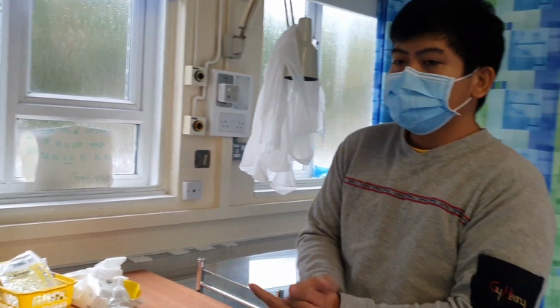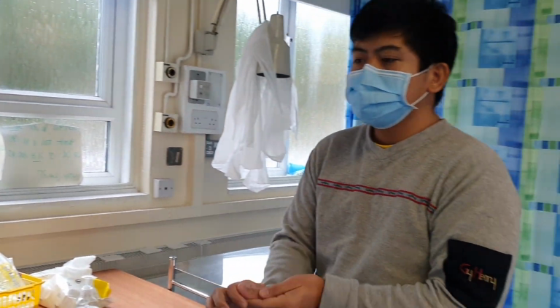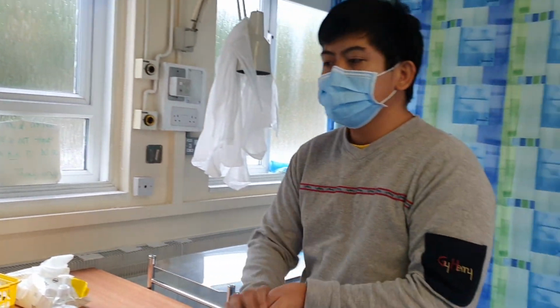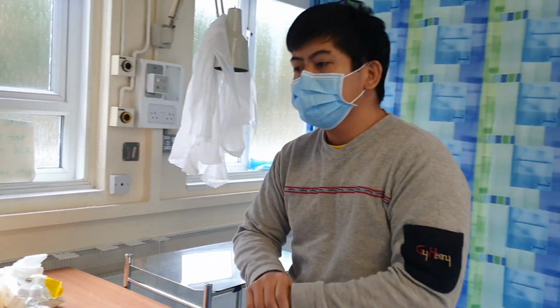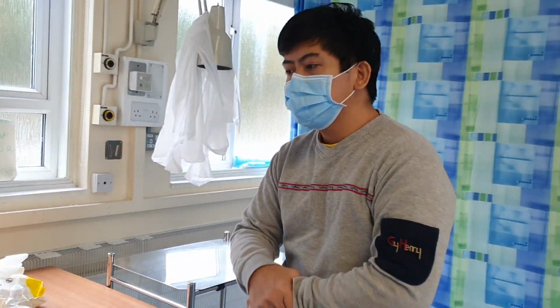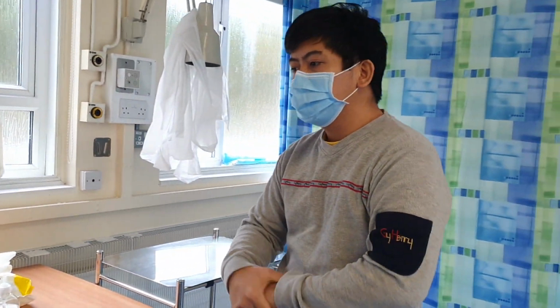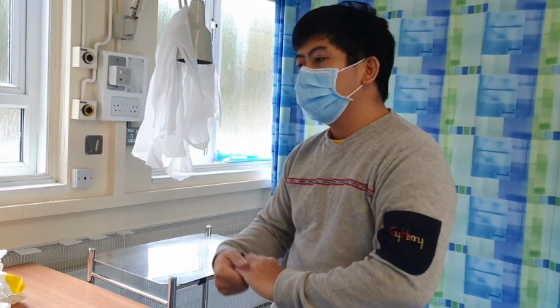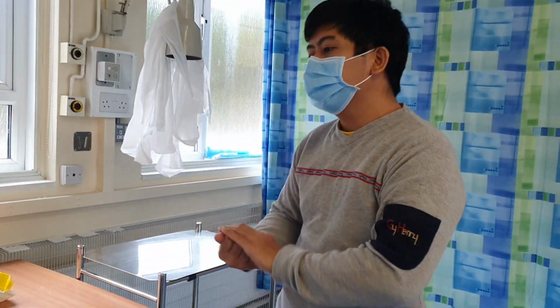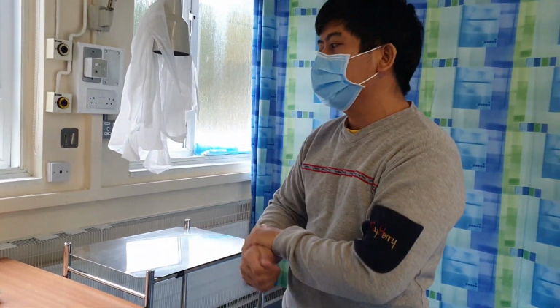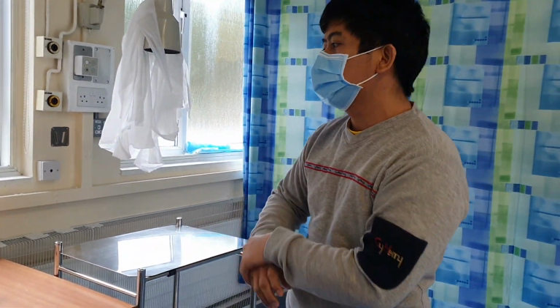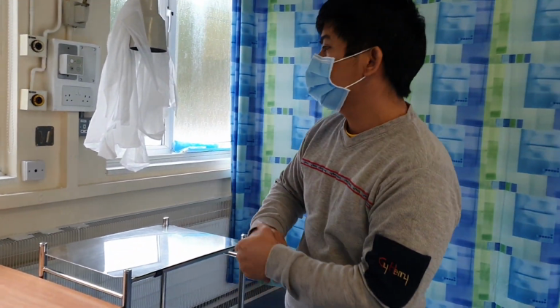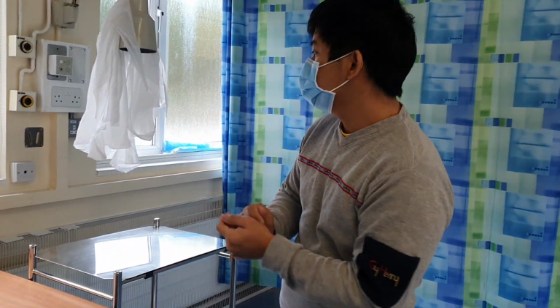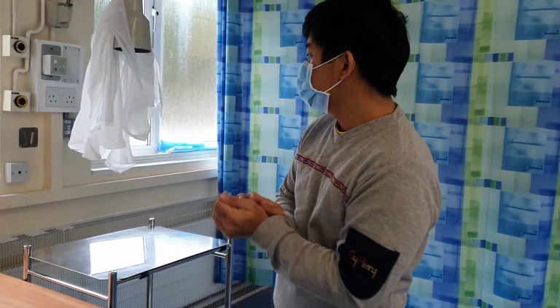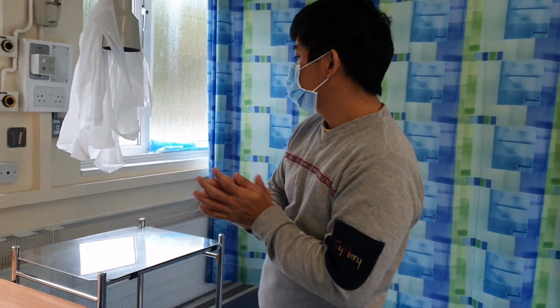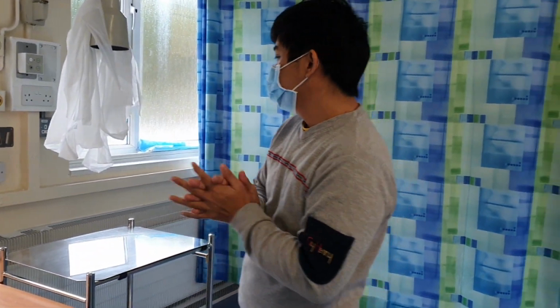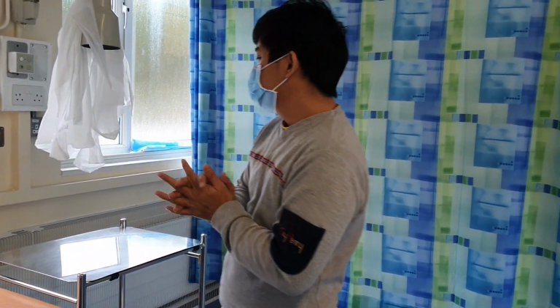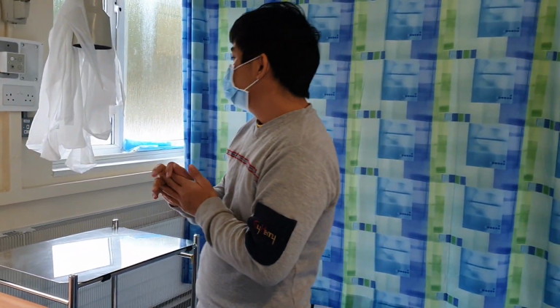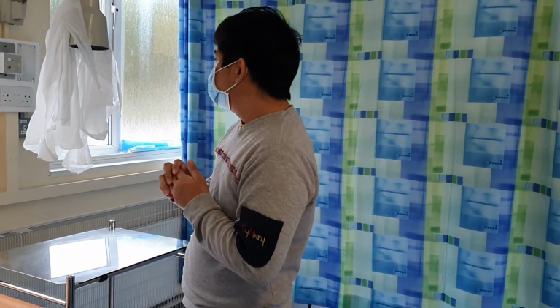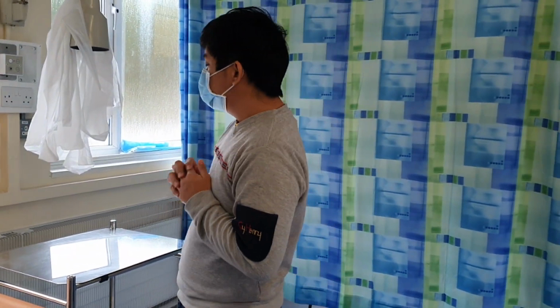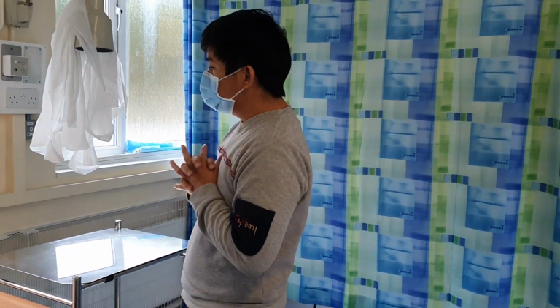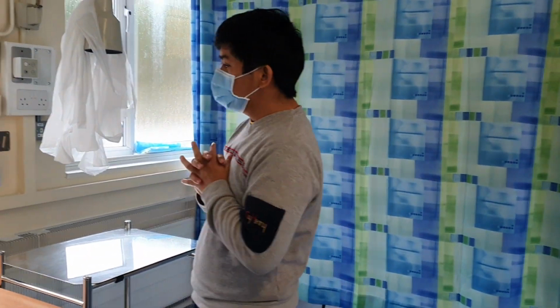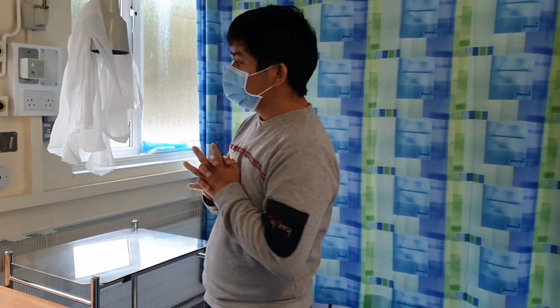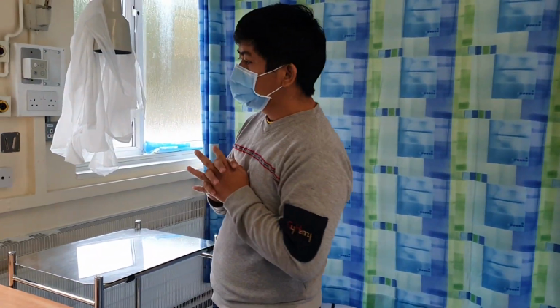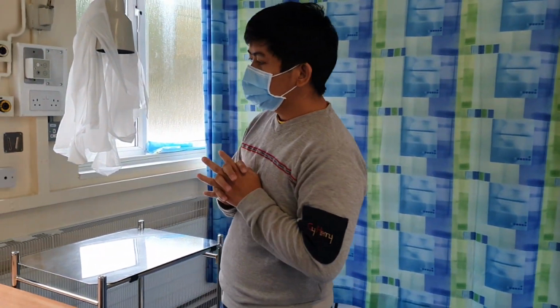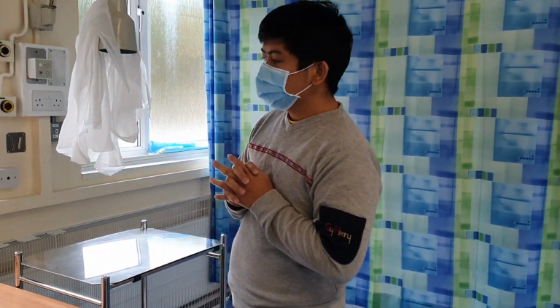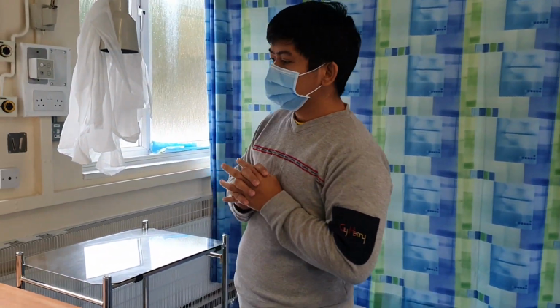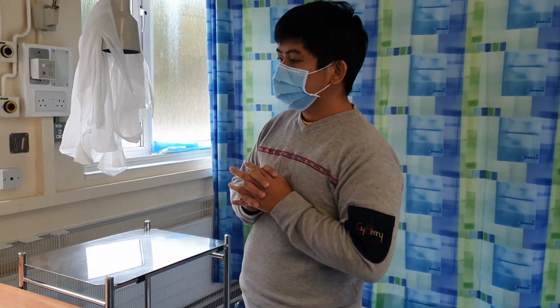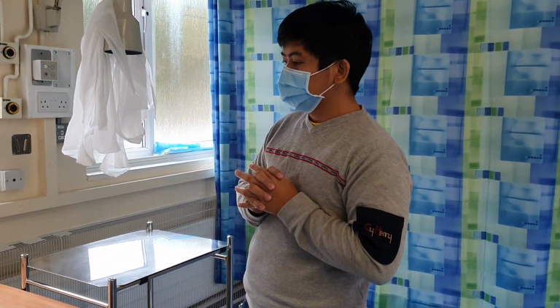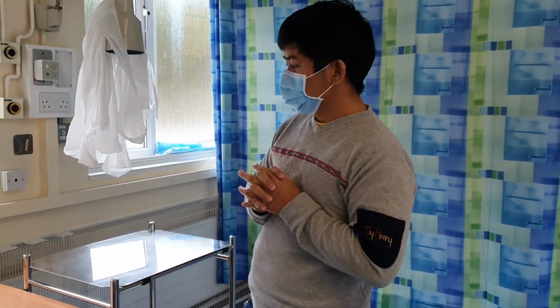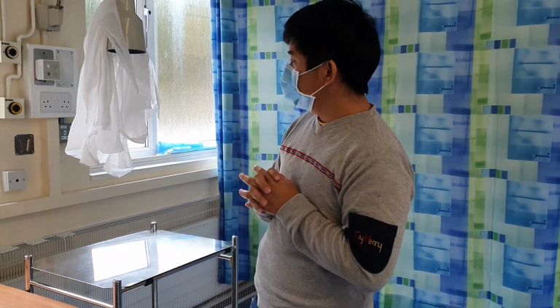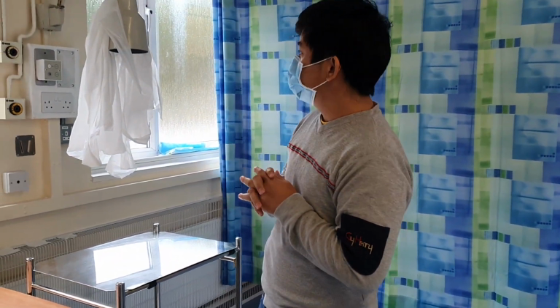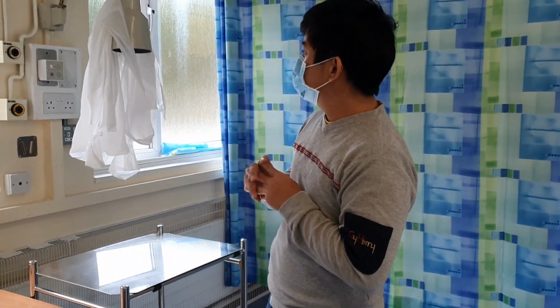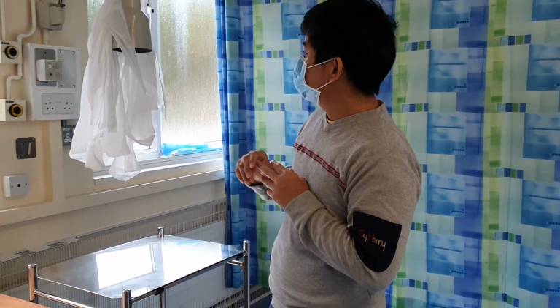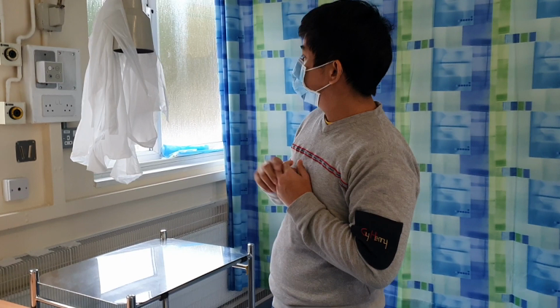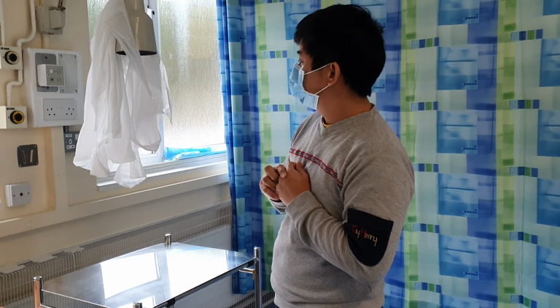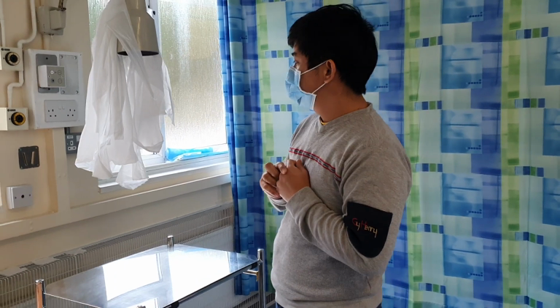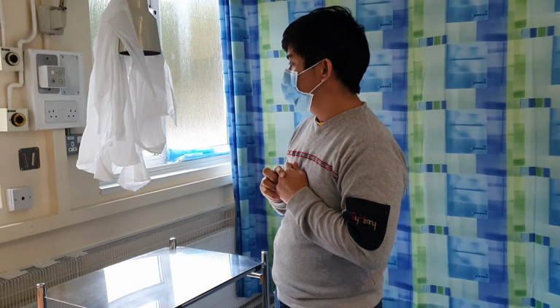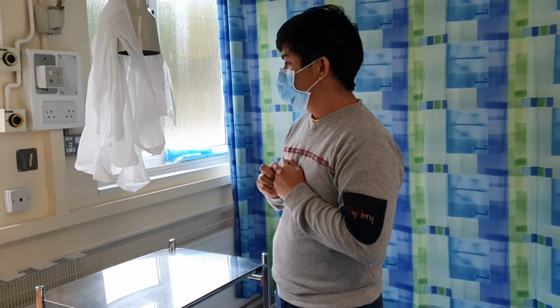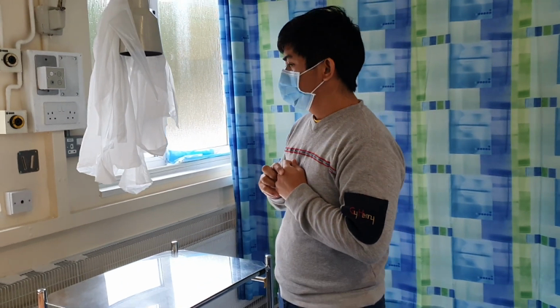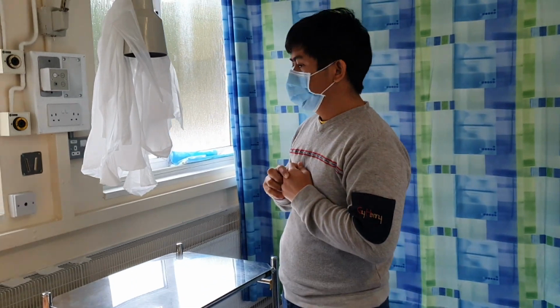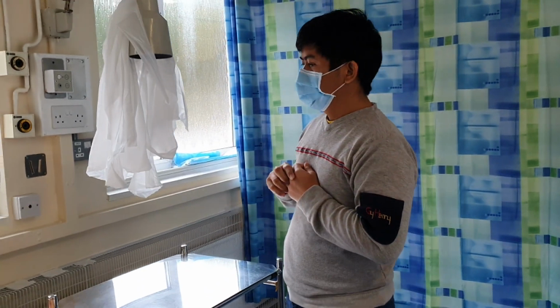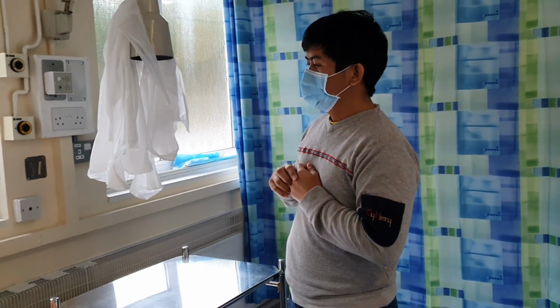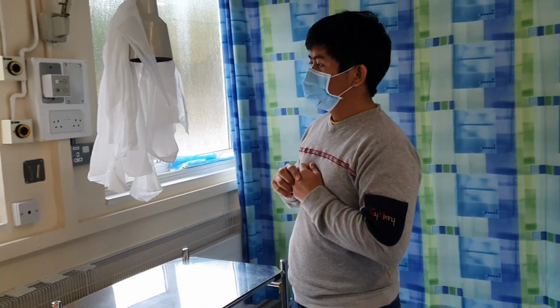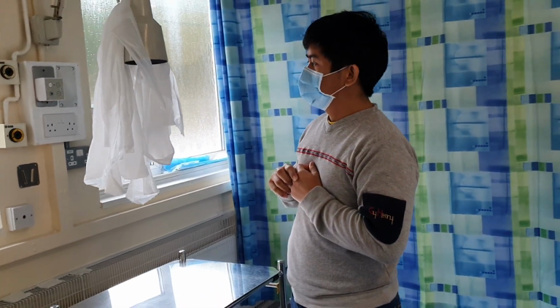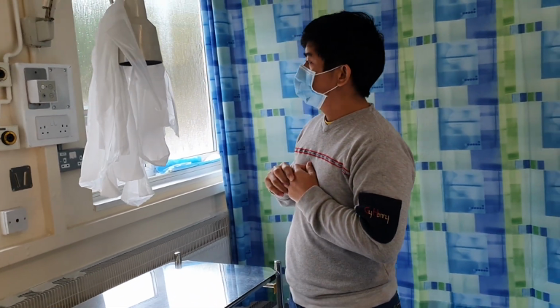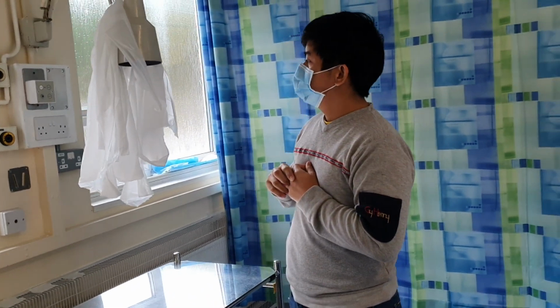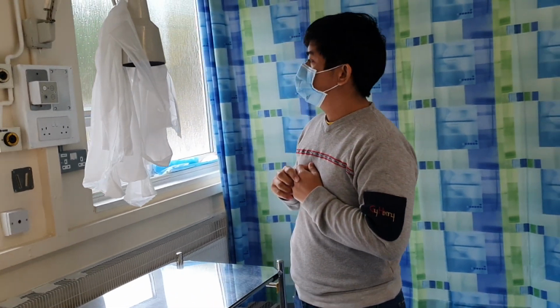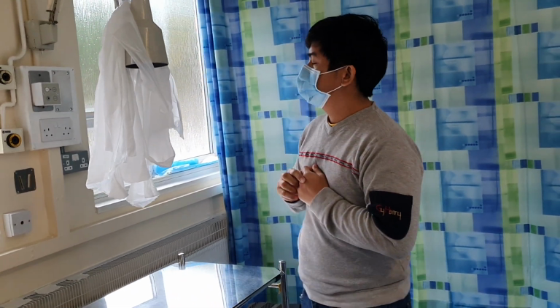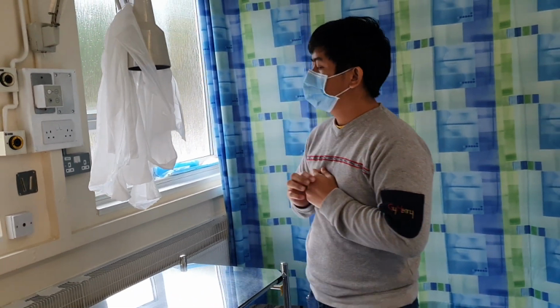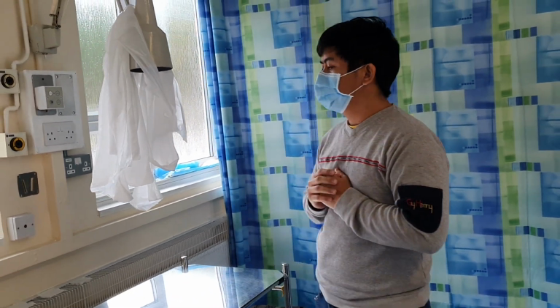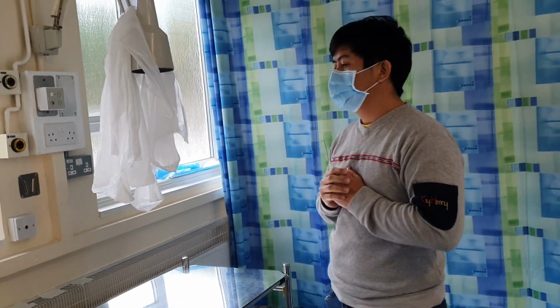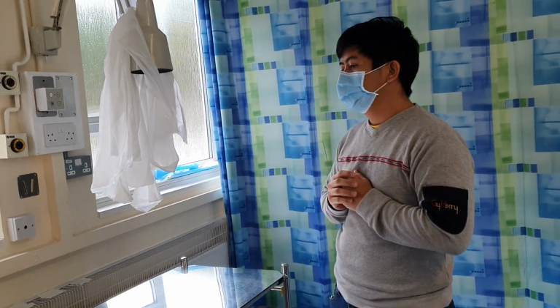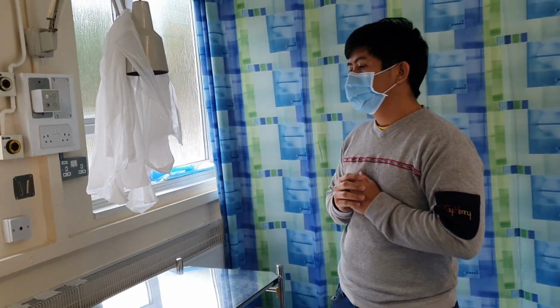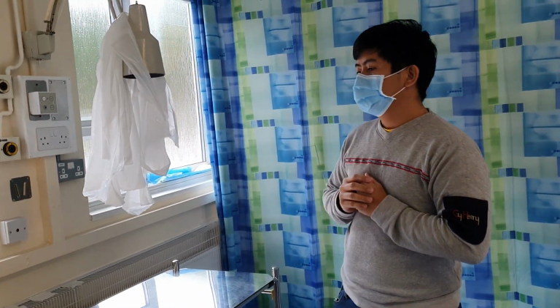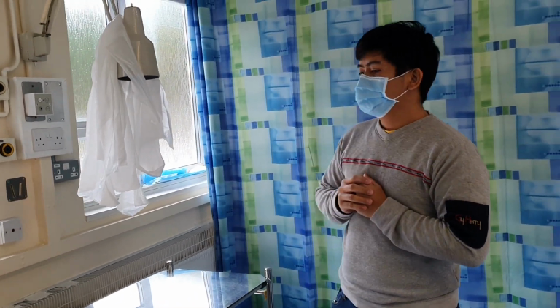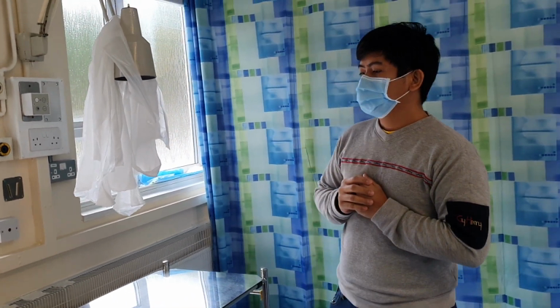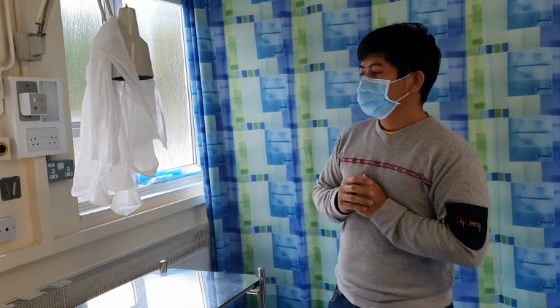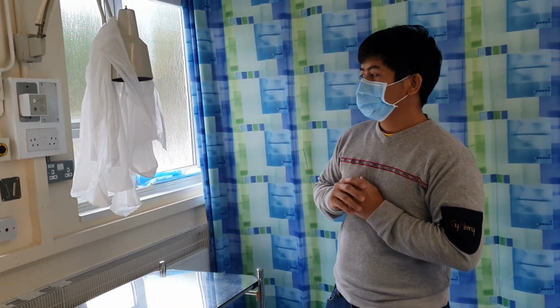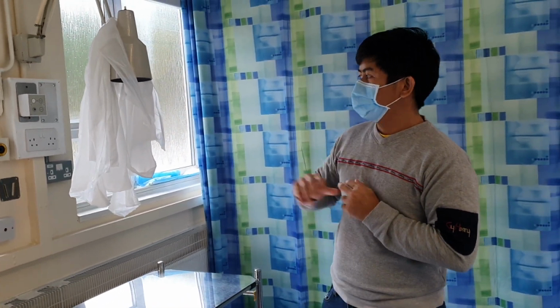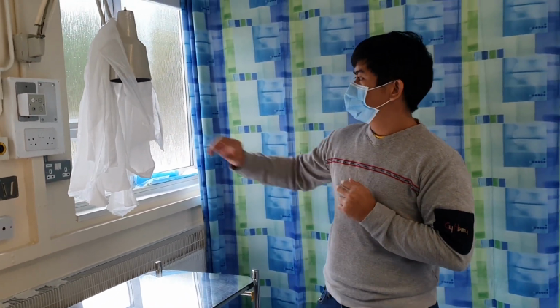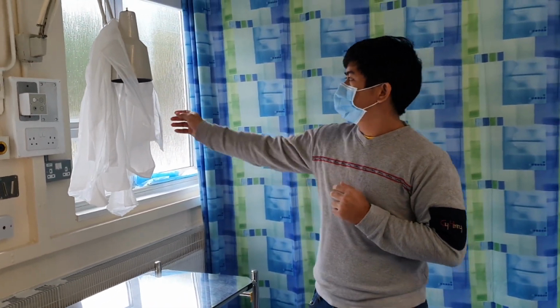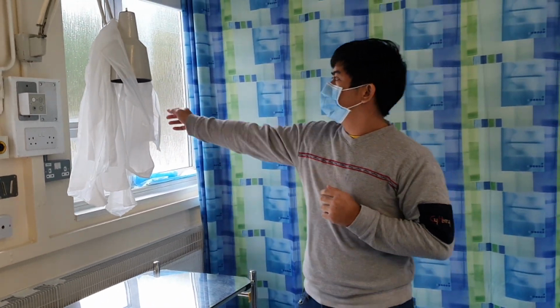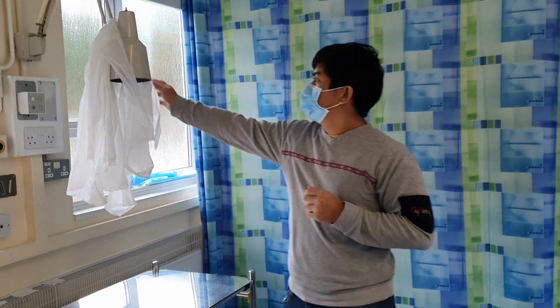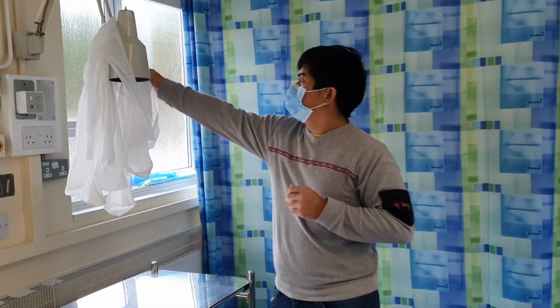Your trolley was washed in the last 24 hours with soap and water. You can wear your apron and gloves.